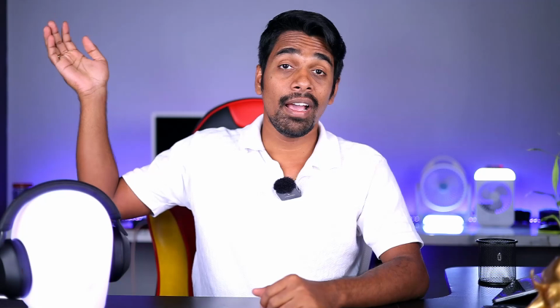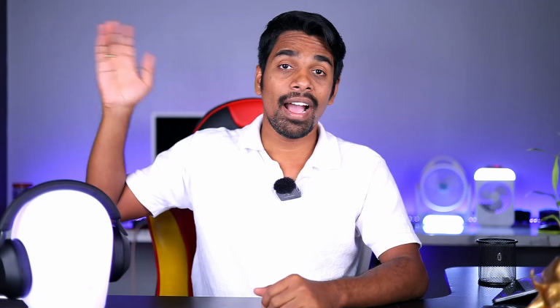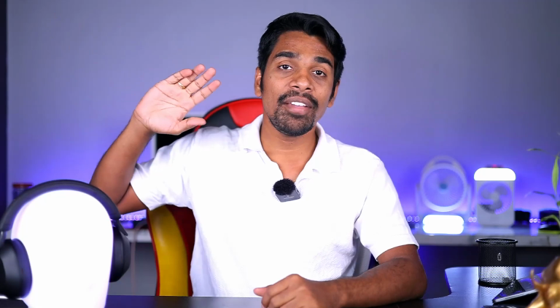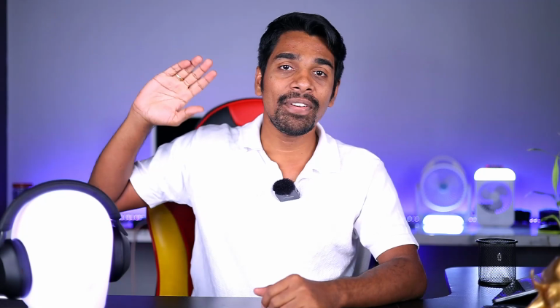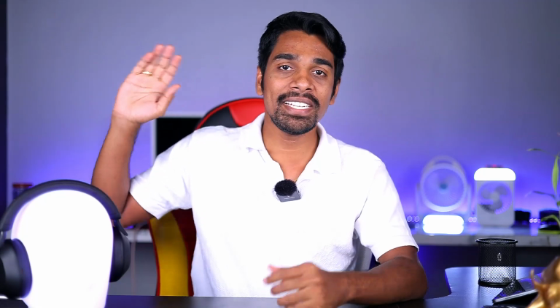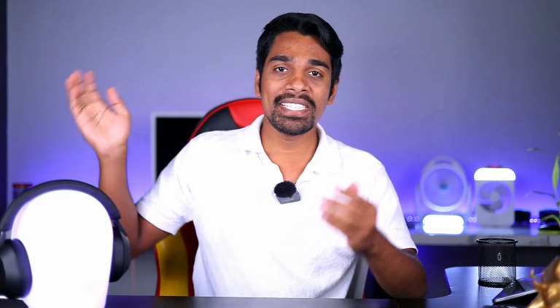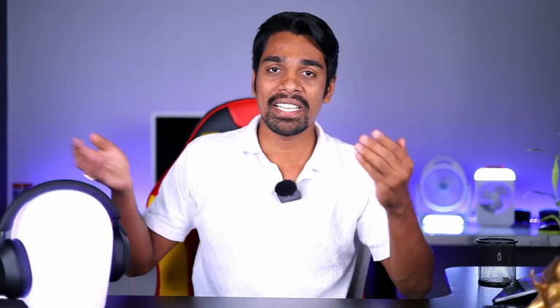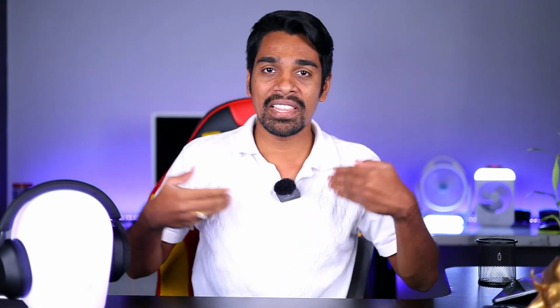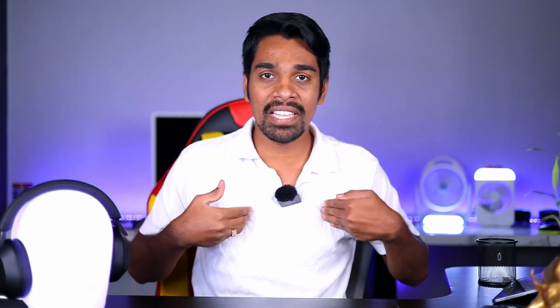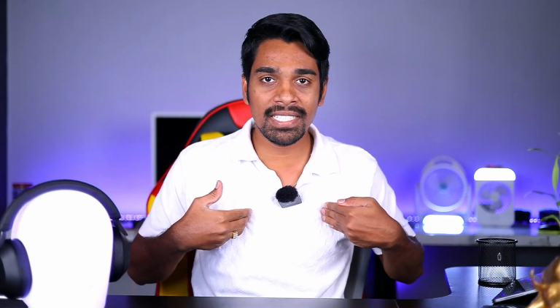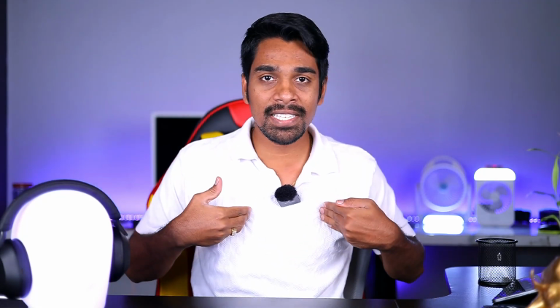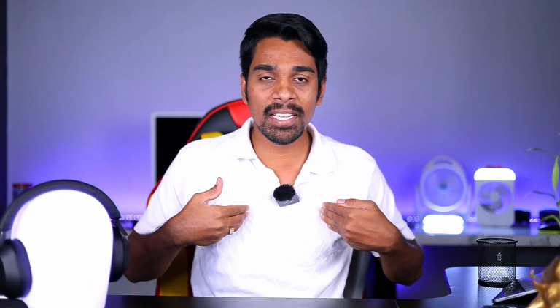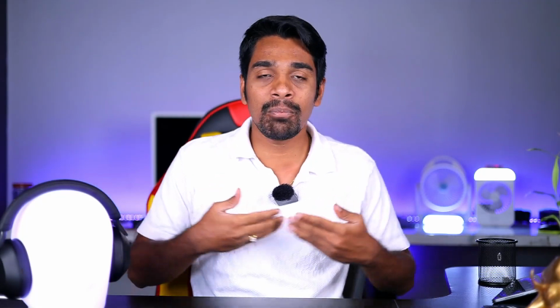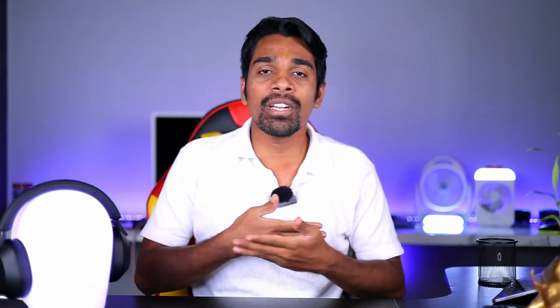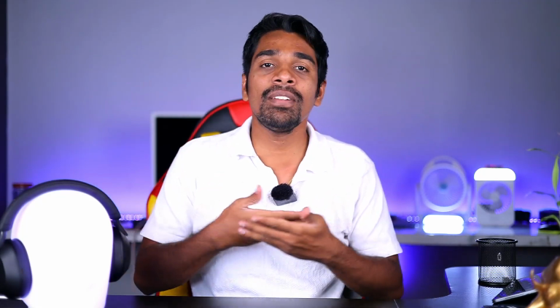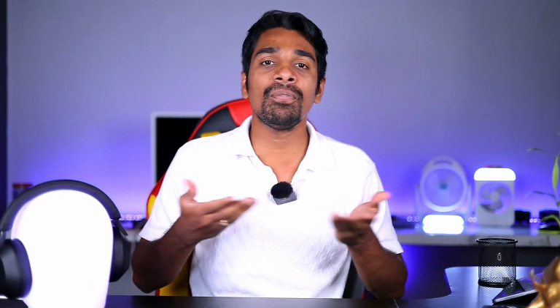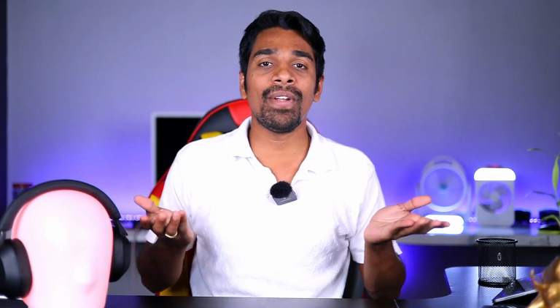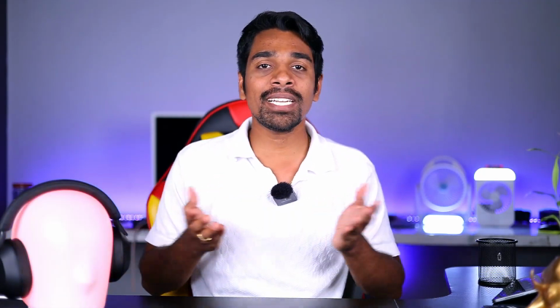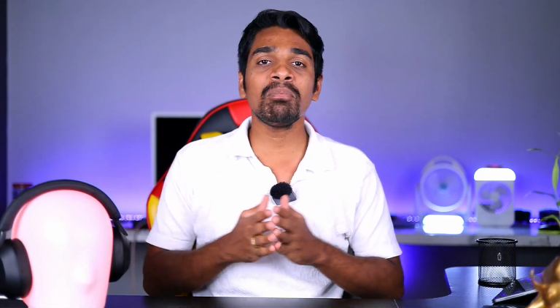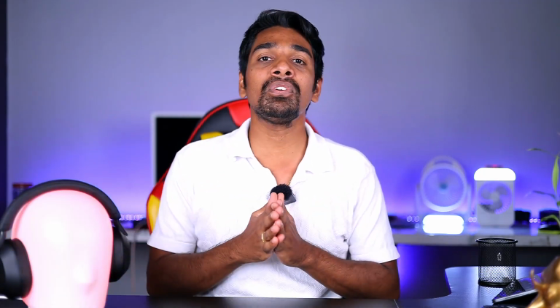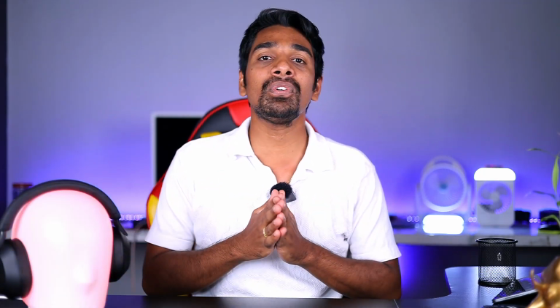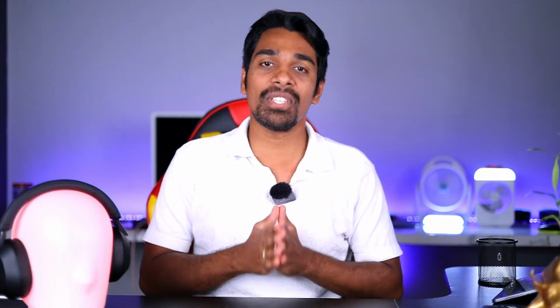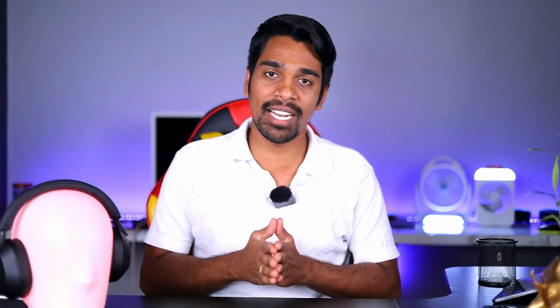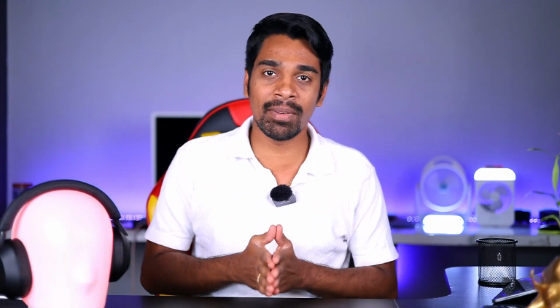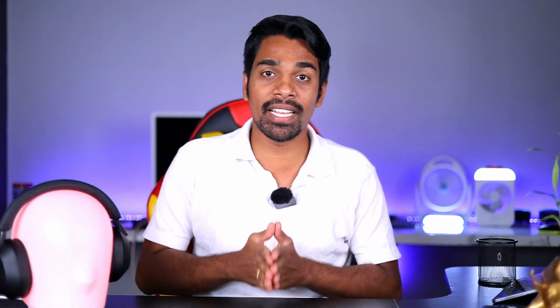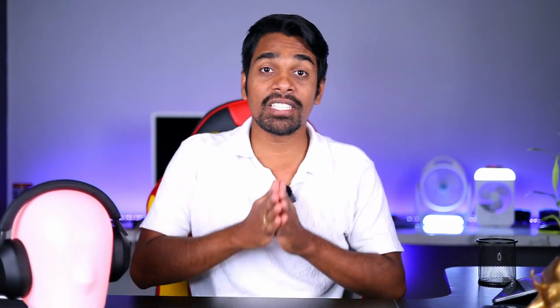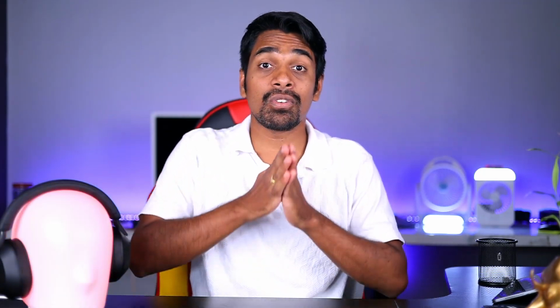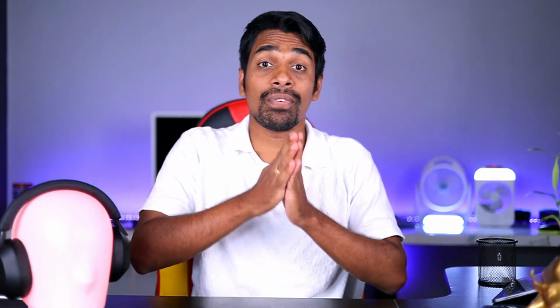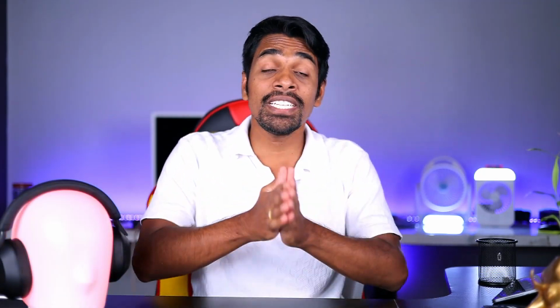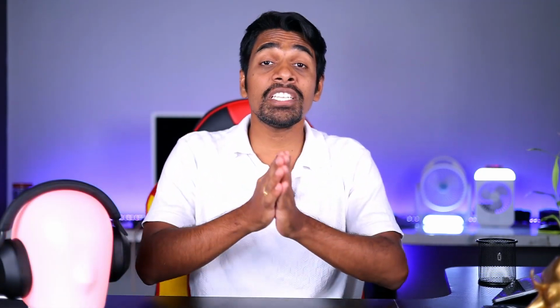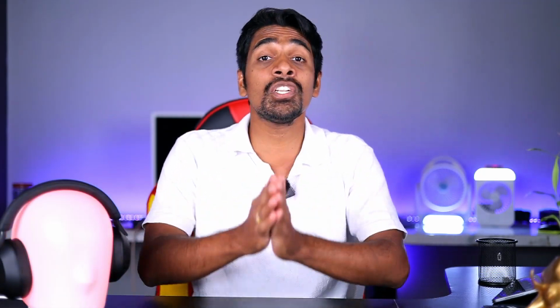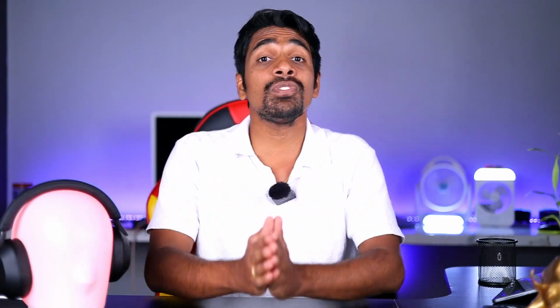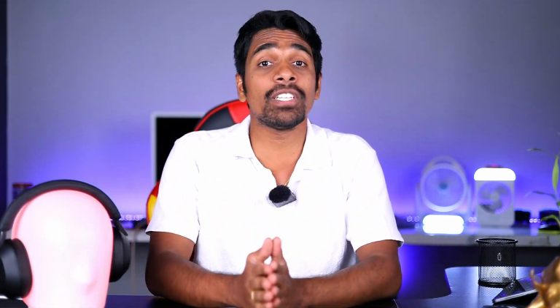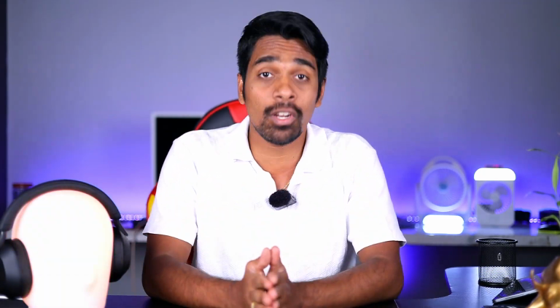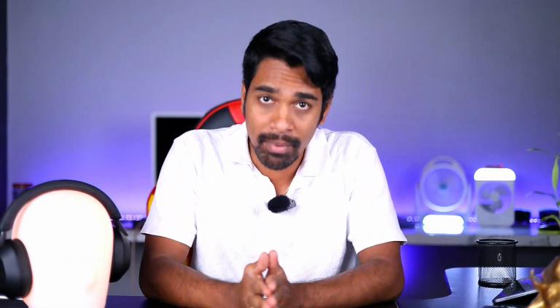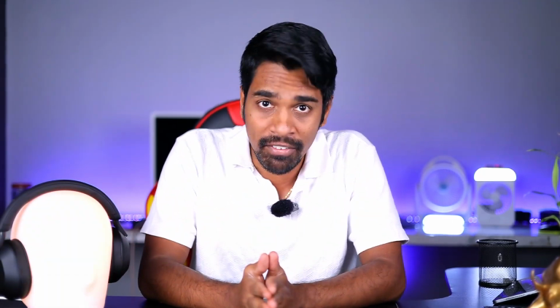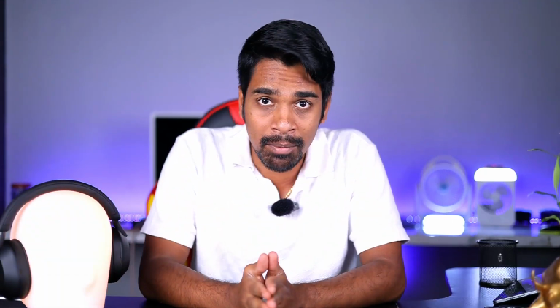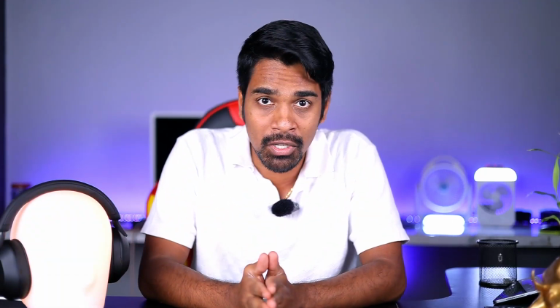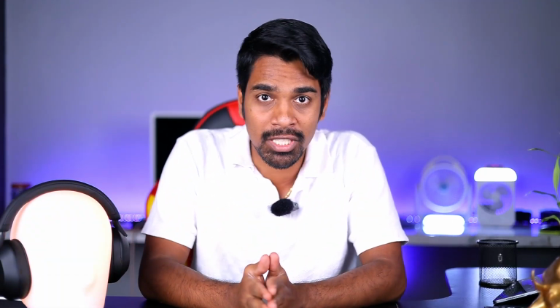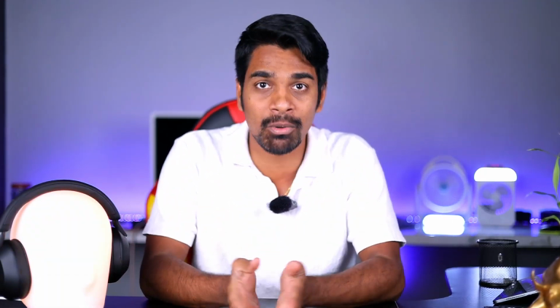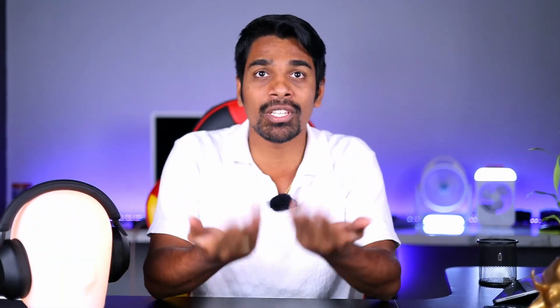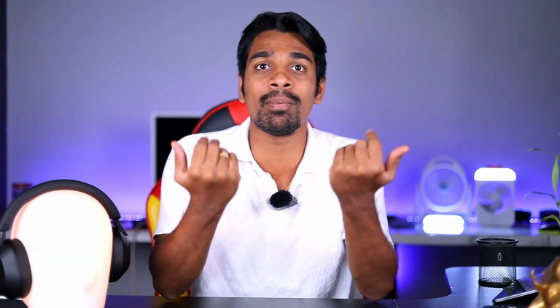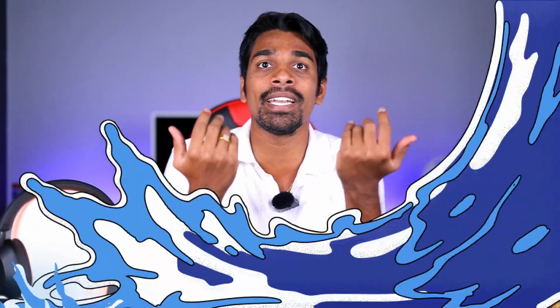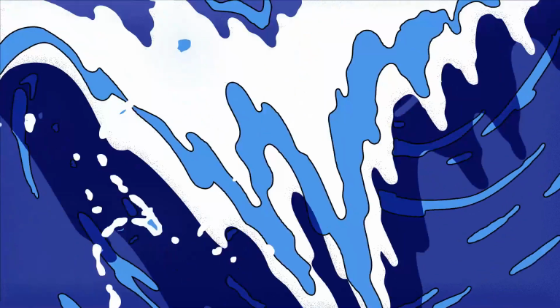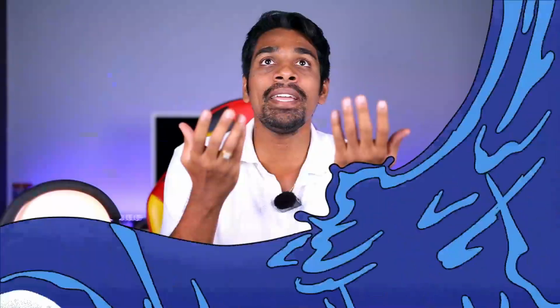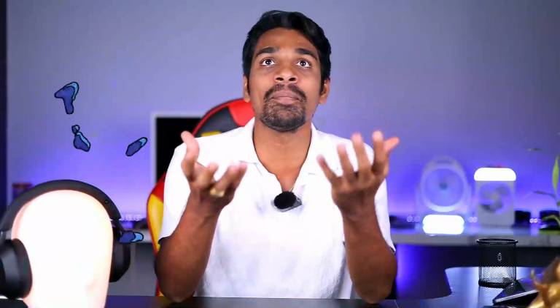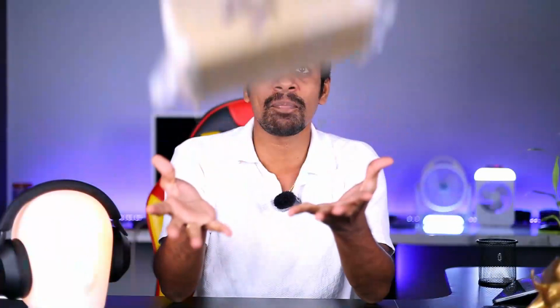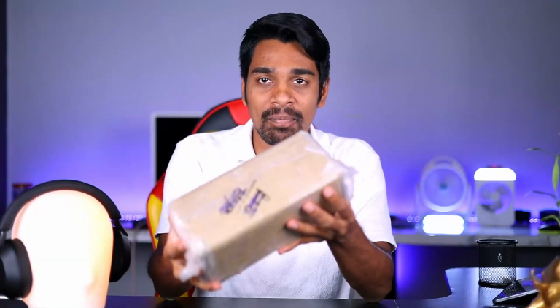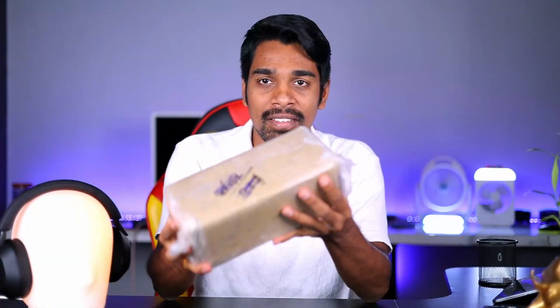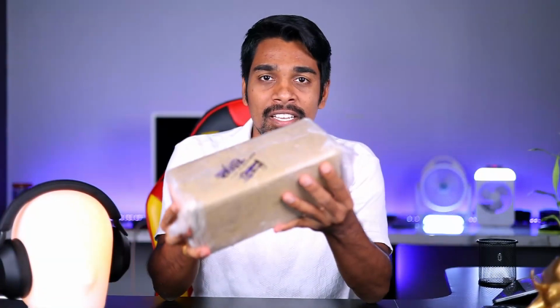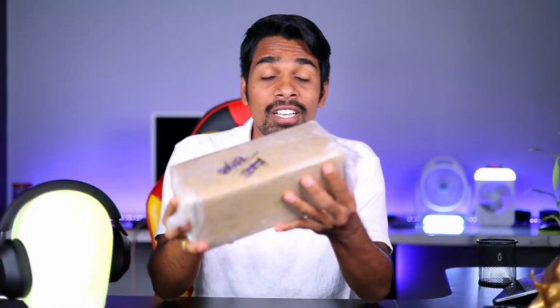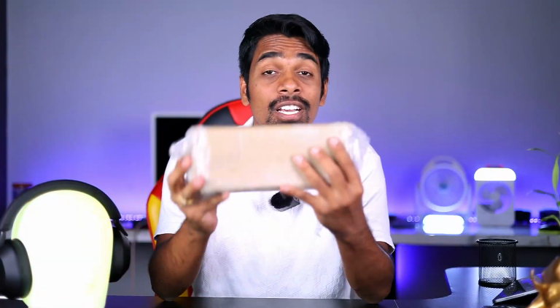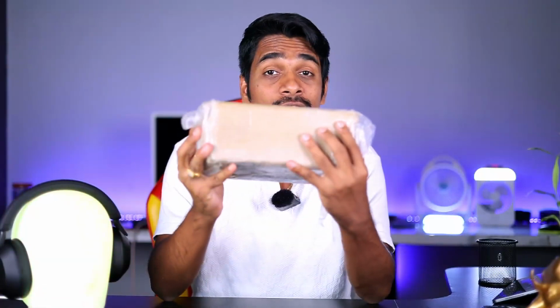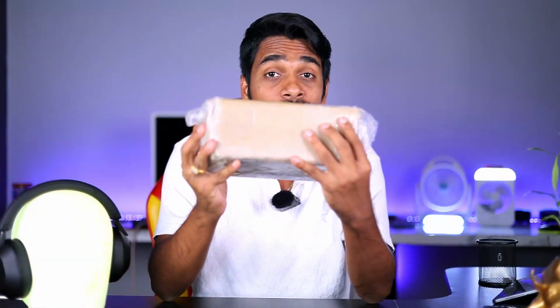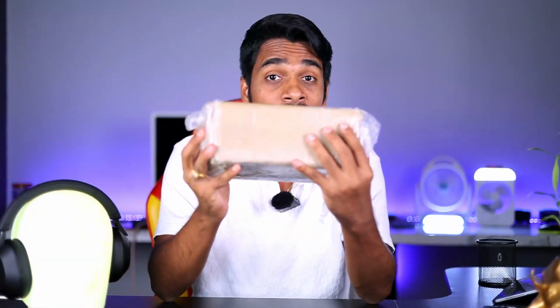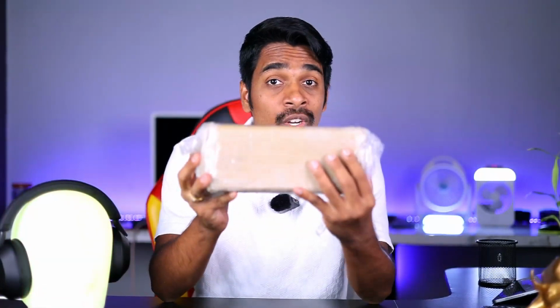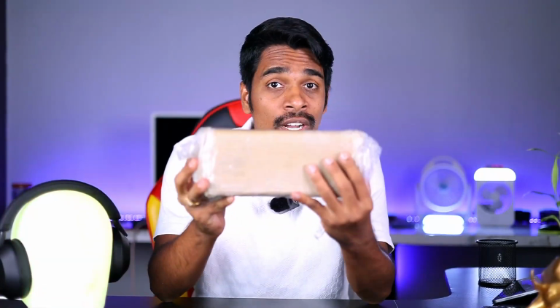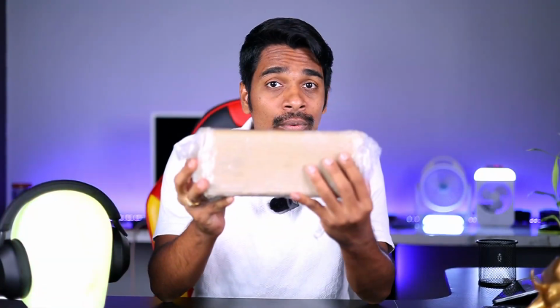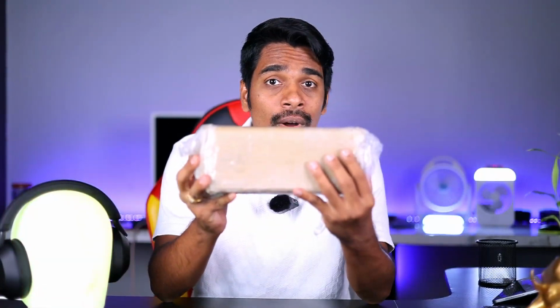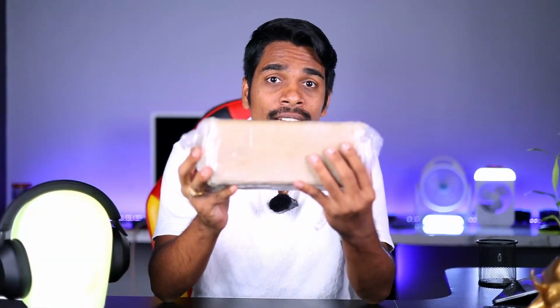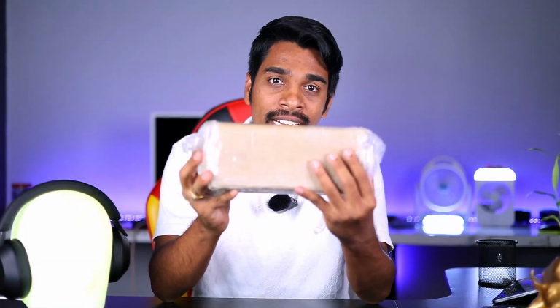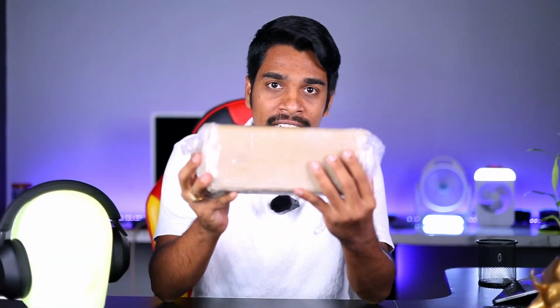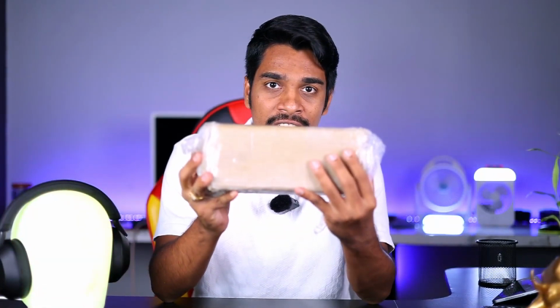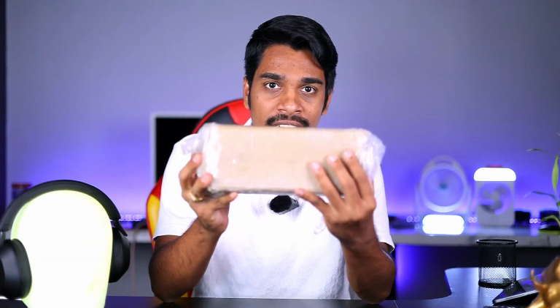Hi friends, this is Dilip Murgan. Welcome to Tedmatech. So friends, we are going to unbox today's video. This is the water conditioner.